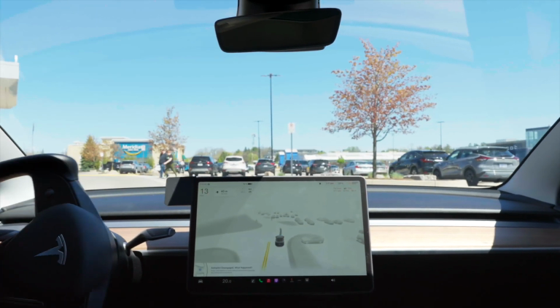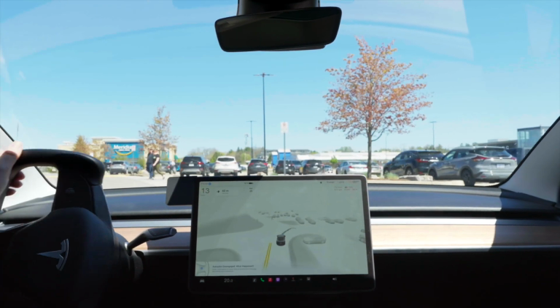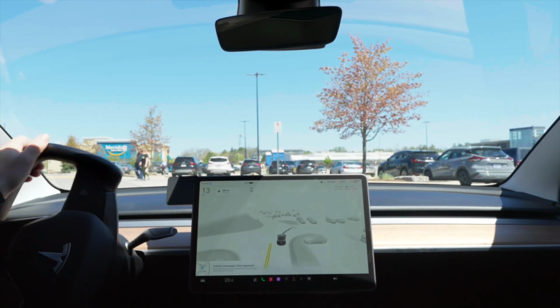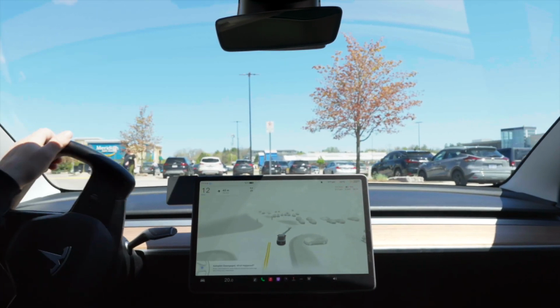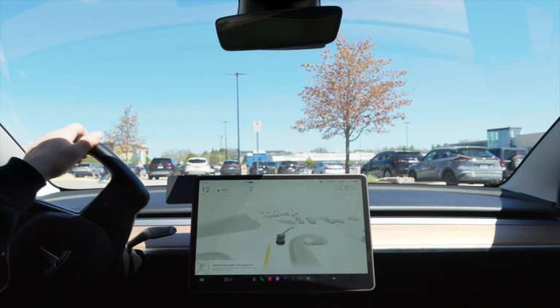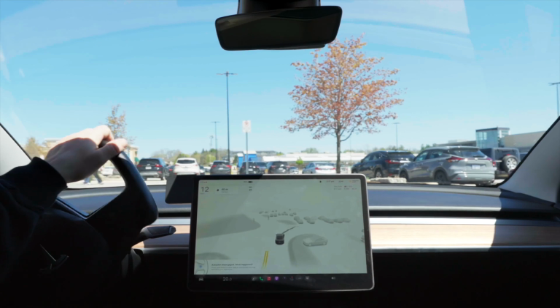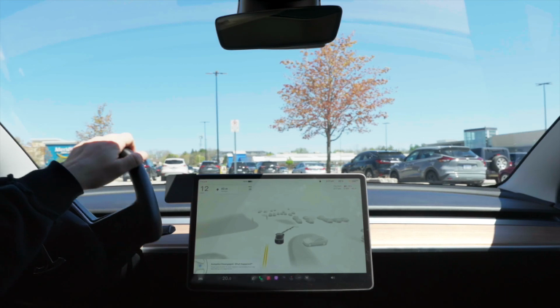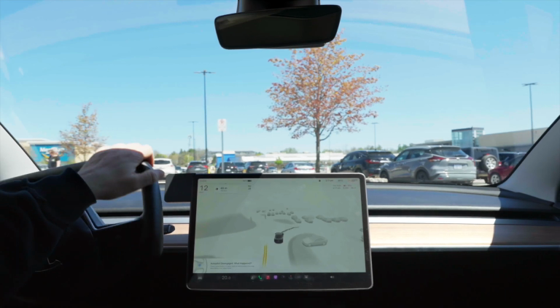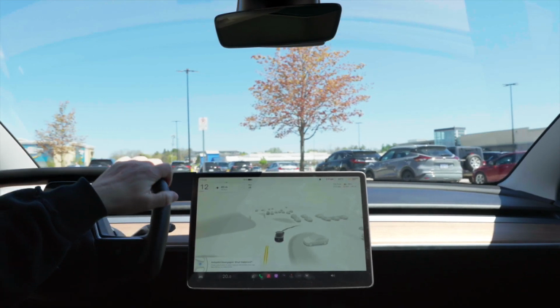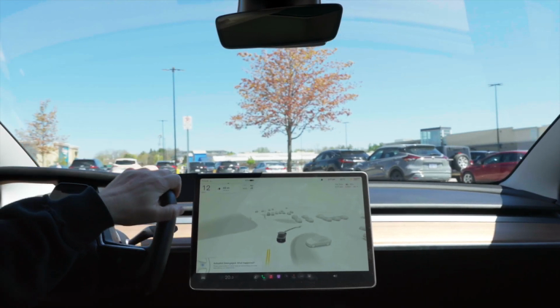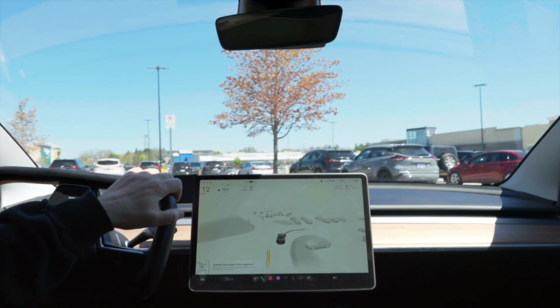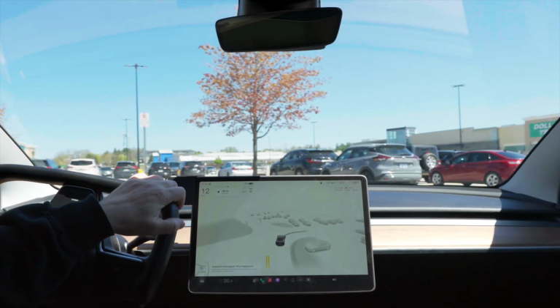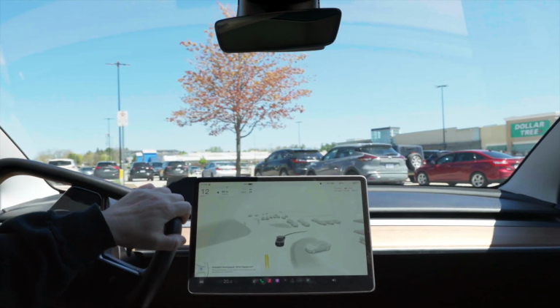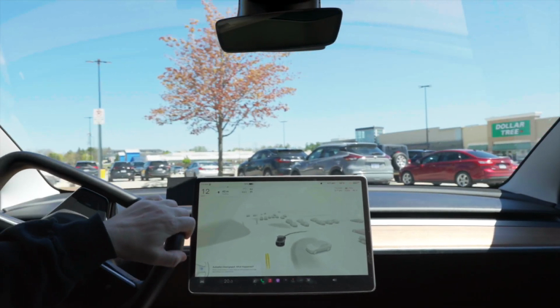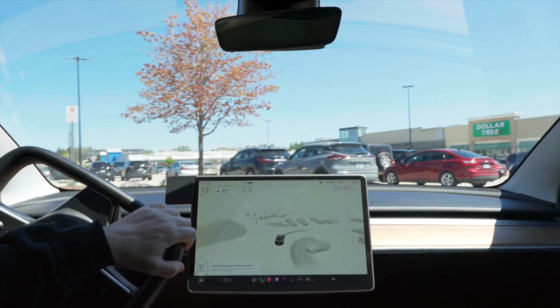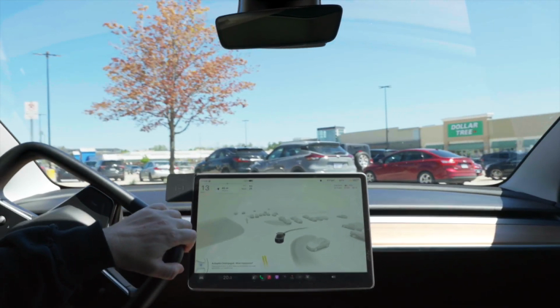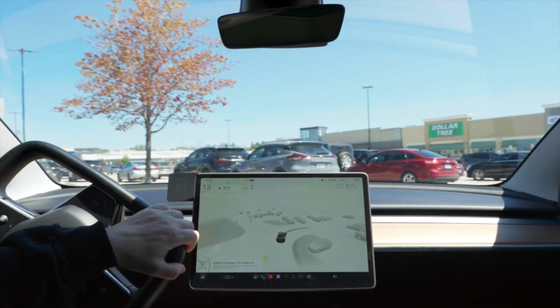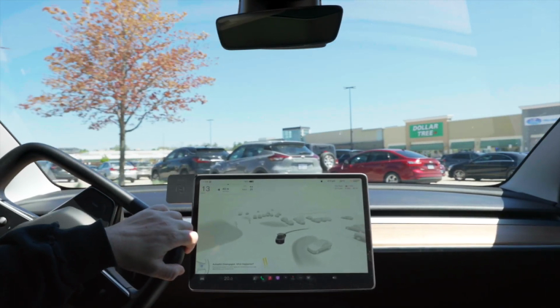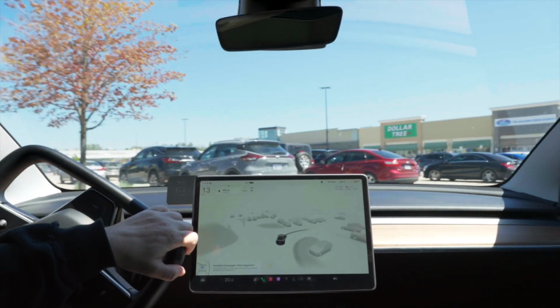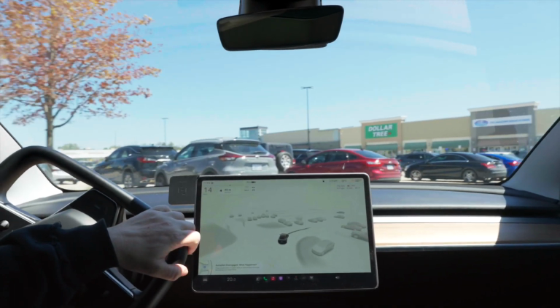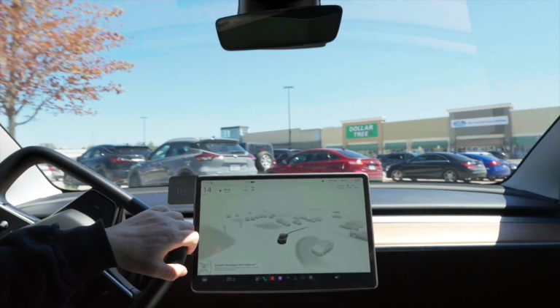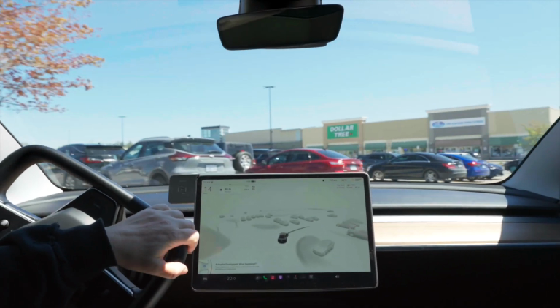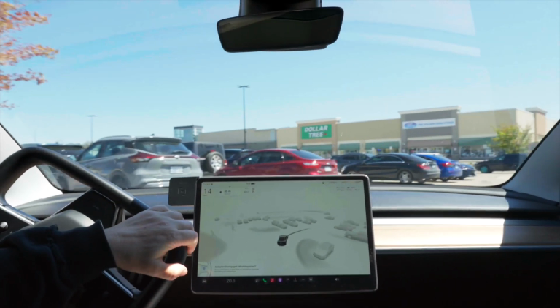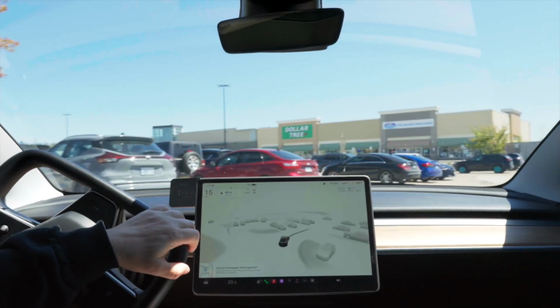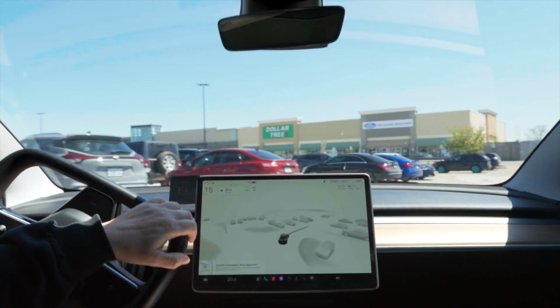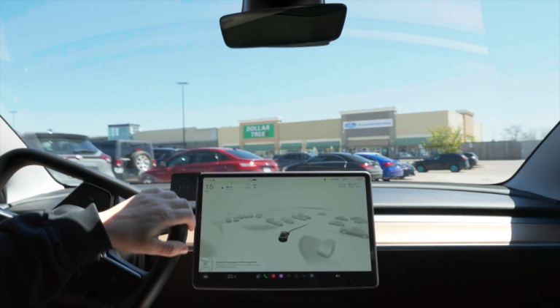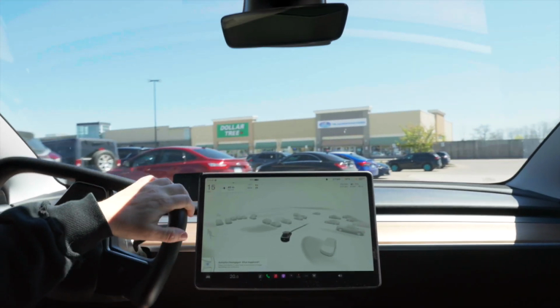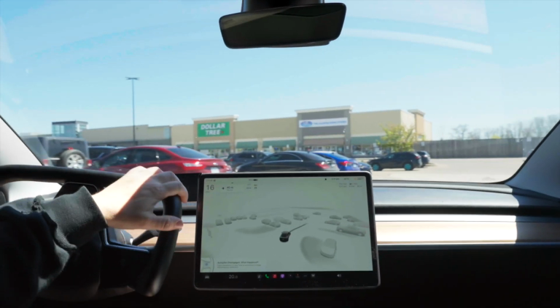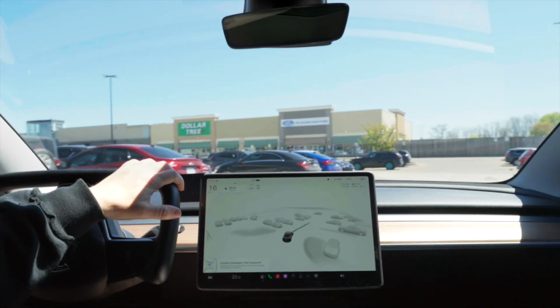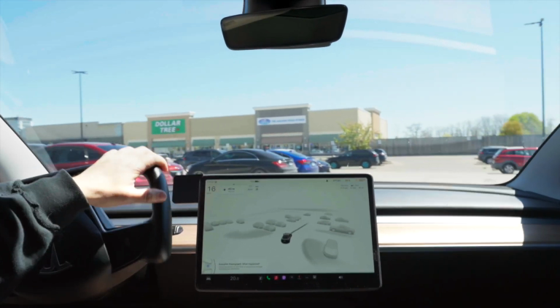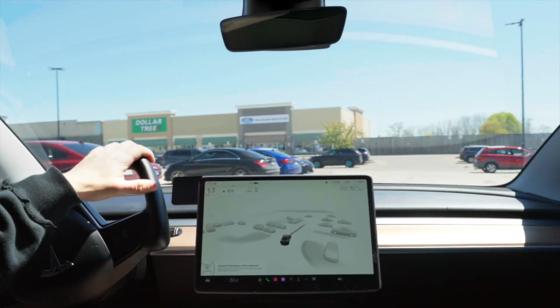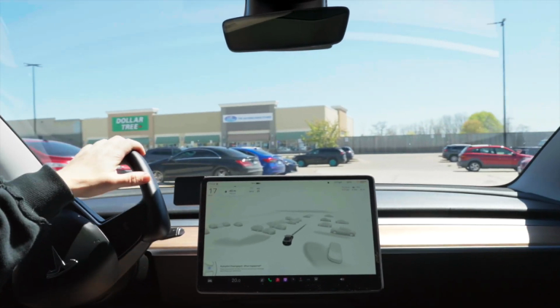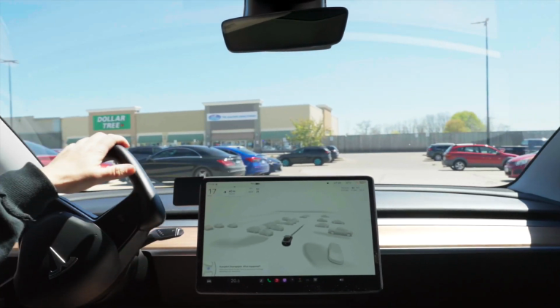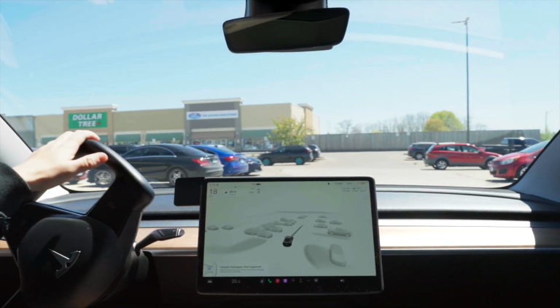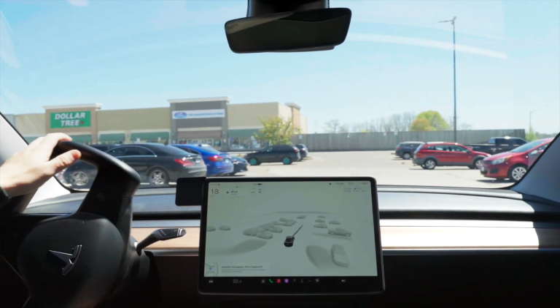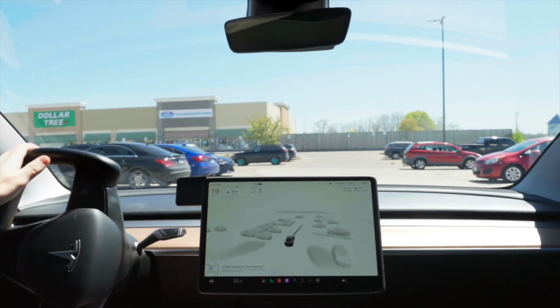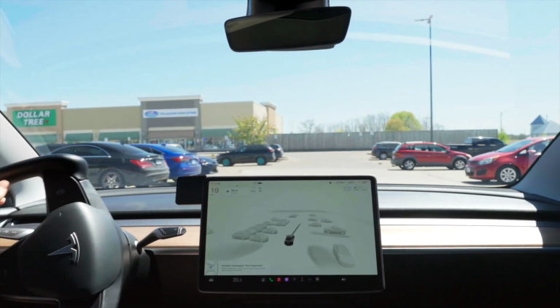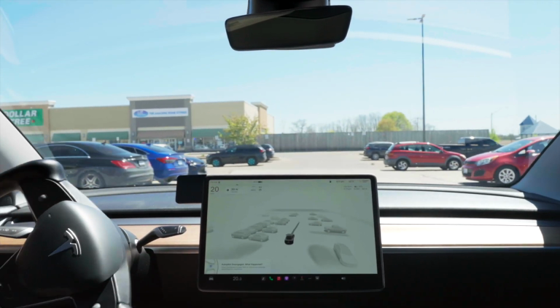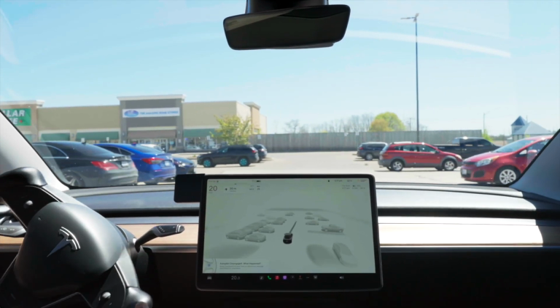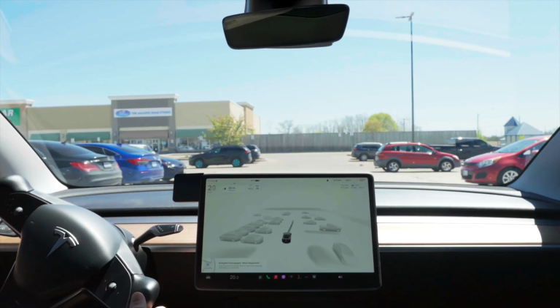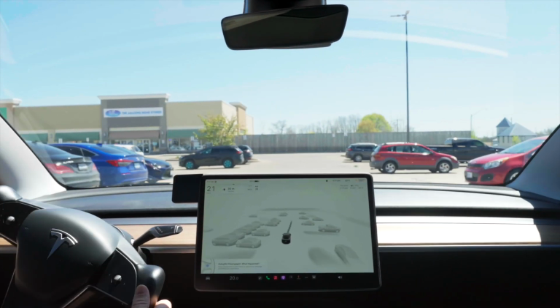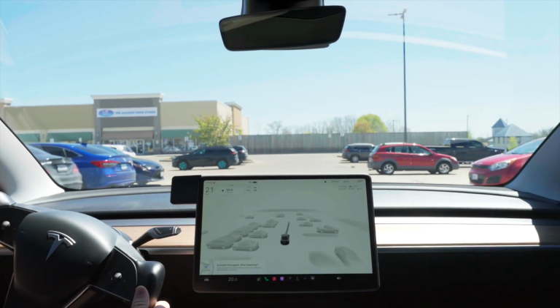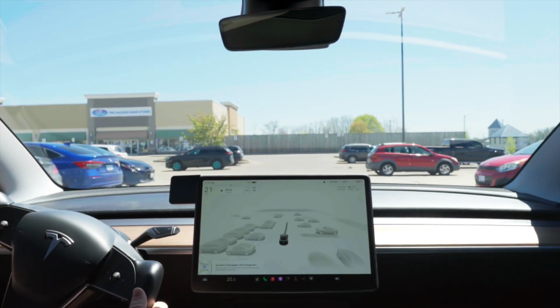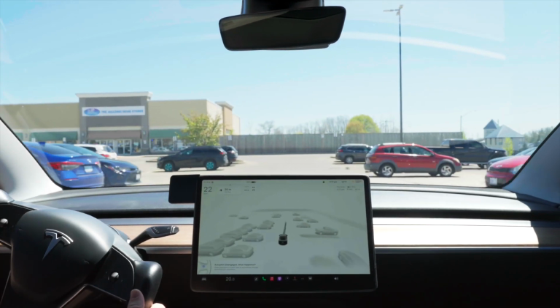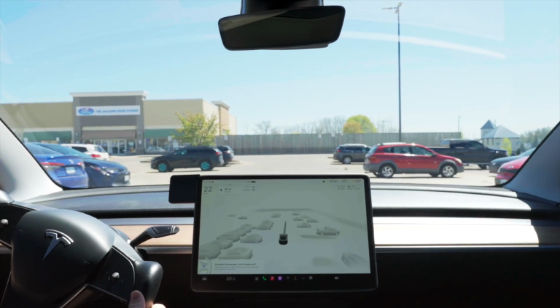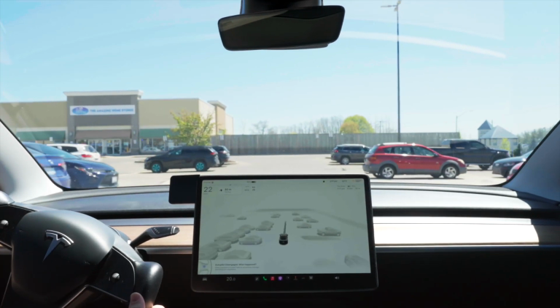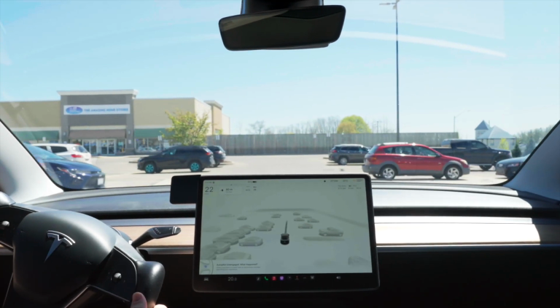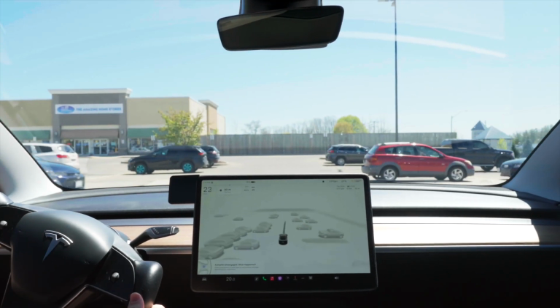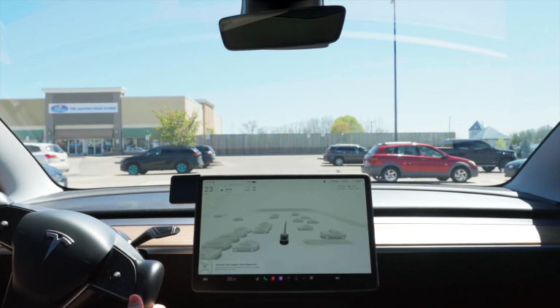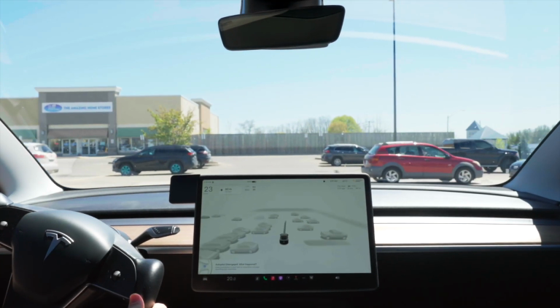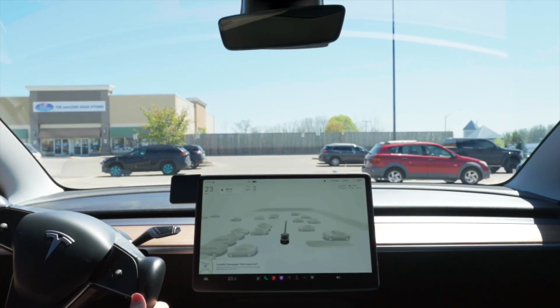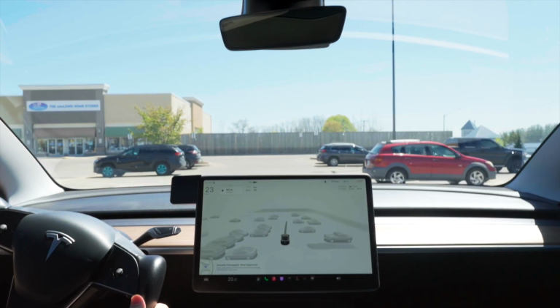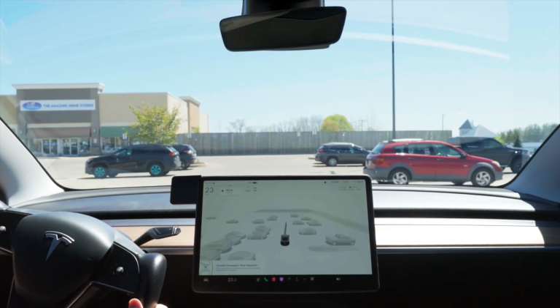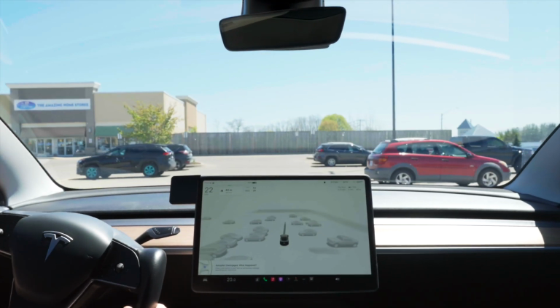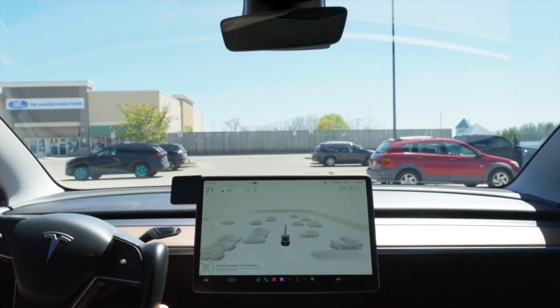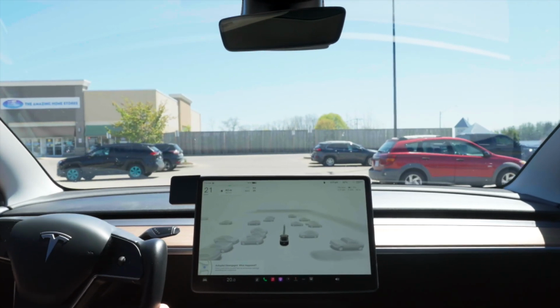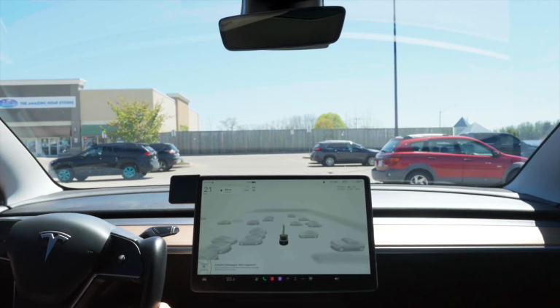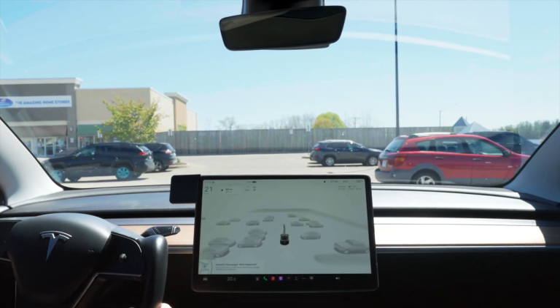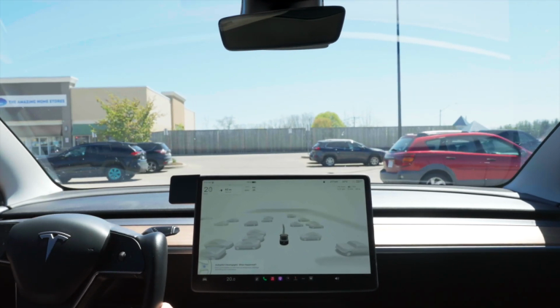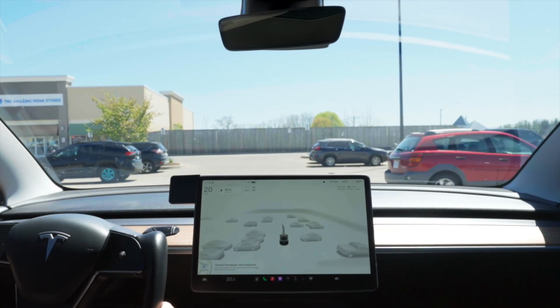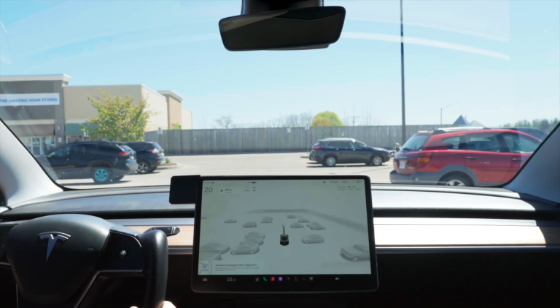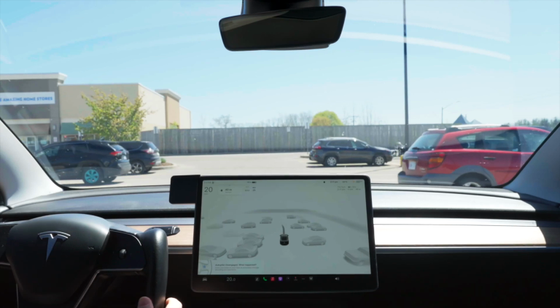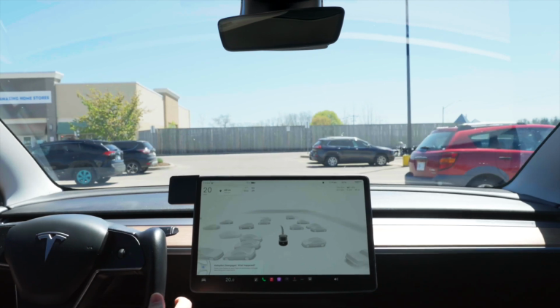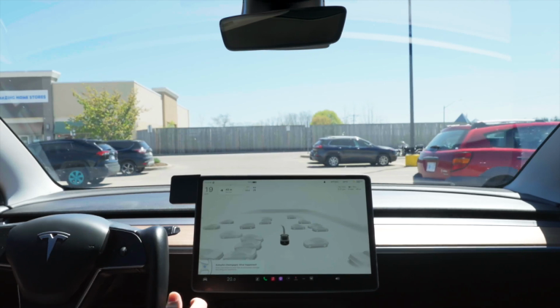I'm just going to go into an auto park situation here and demonstrate a bit of auto park.